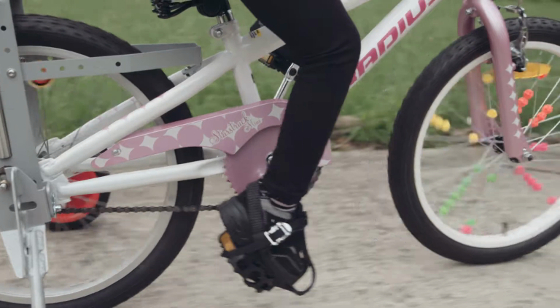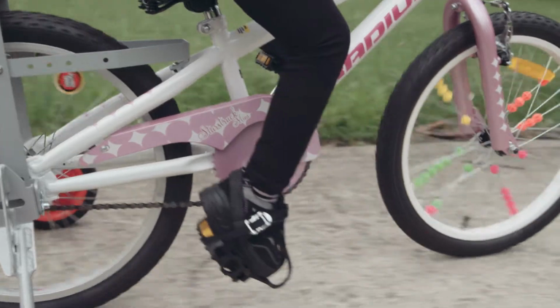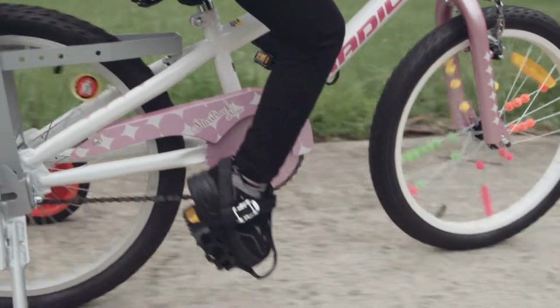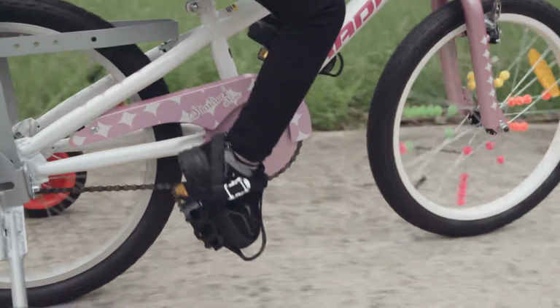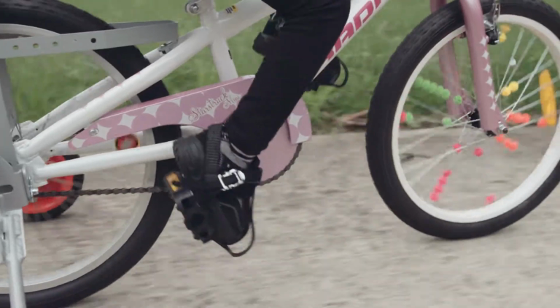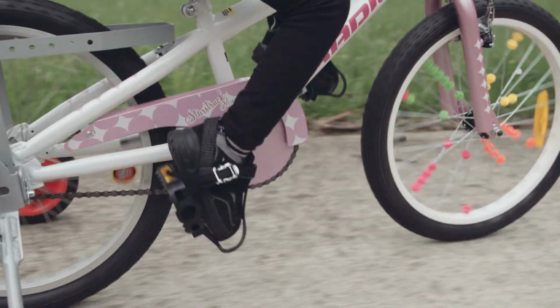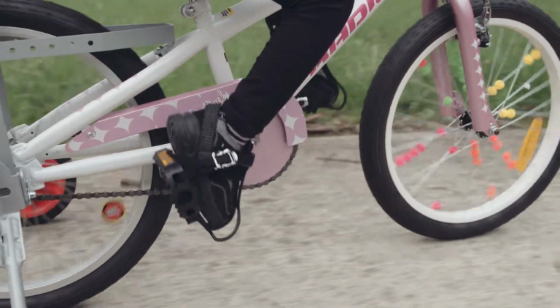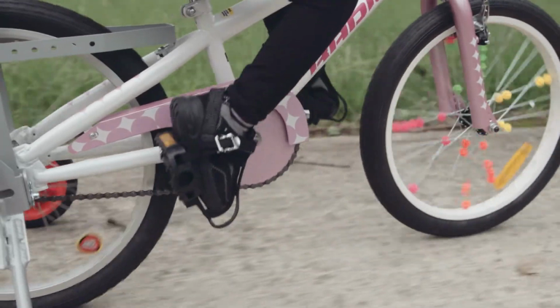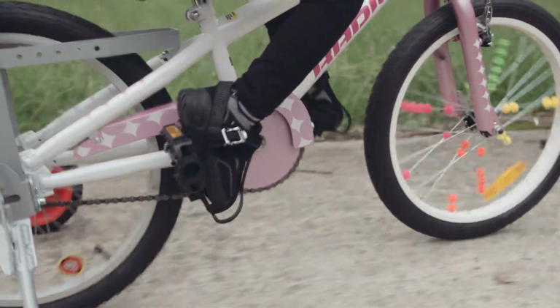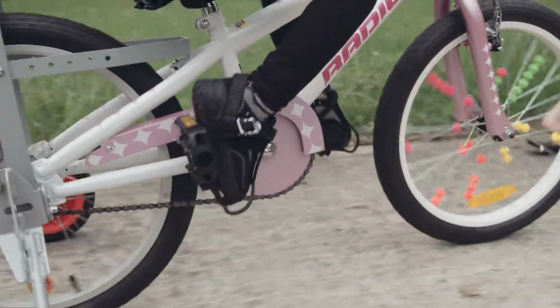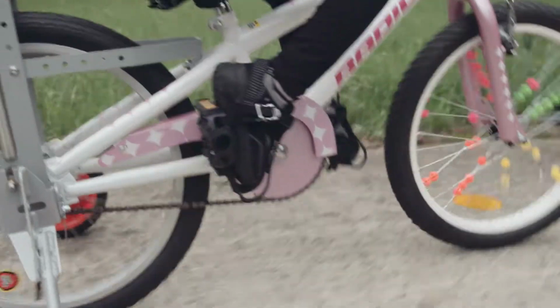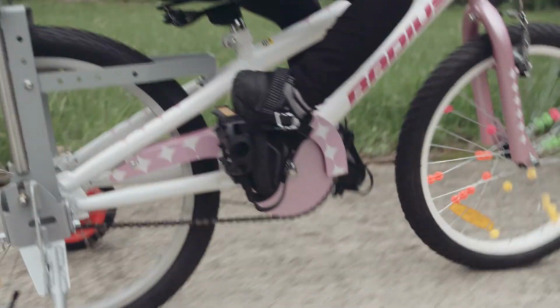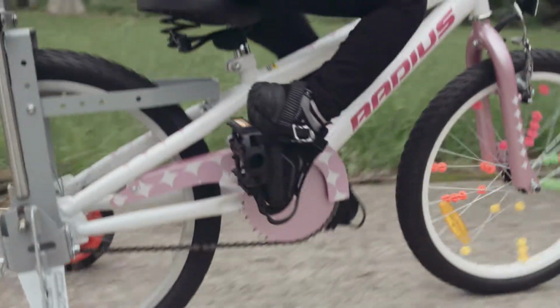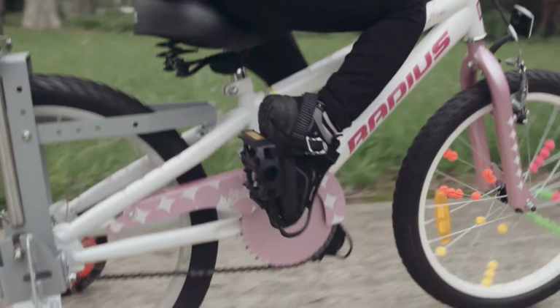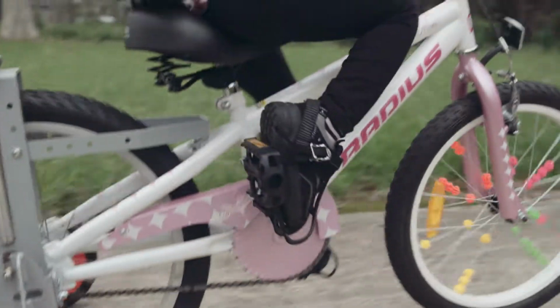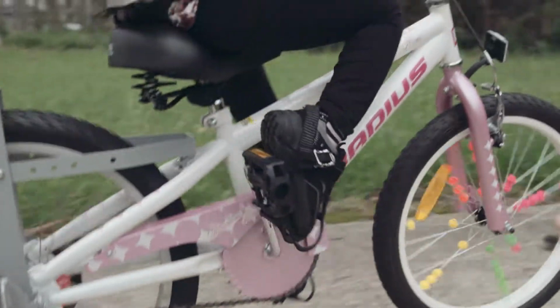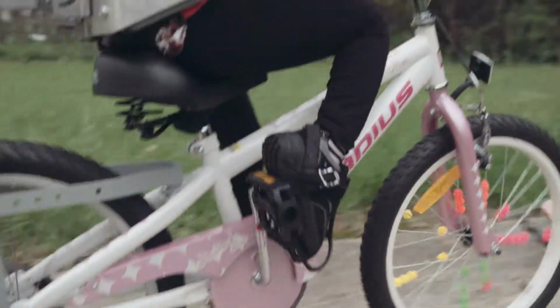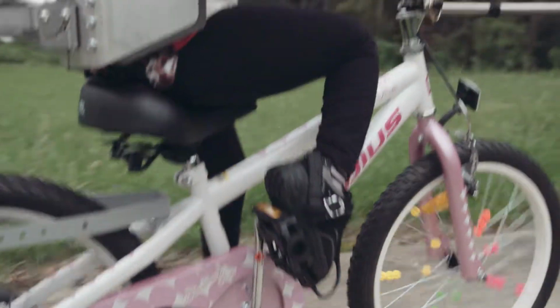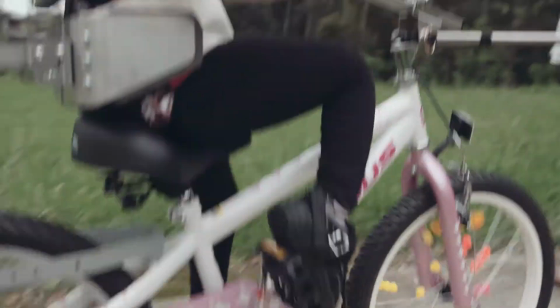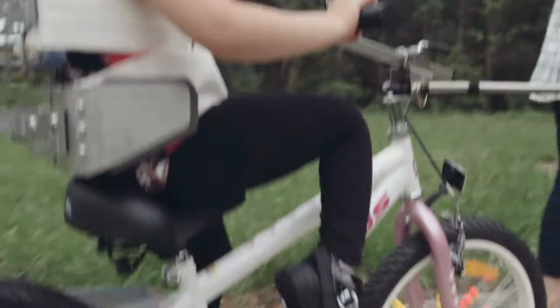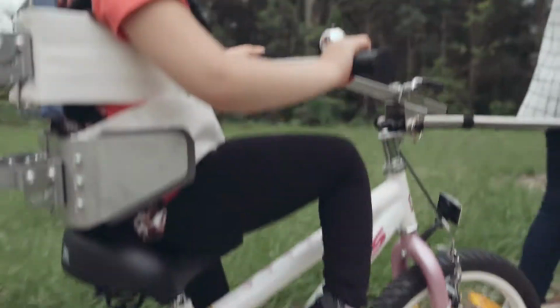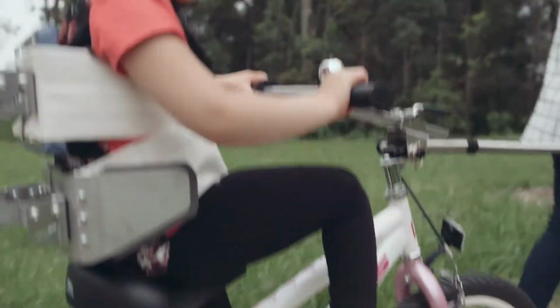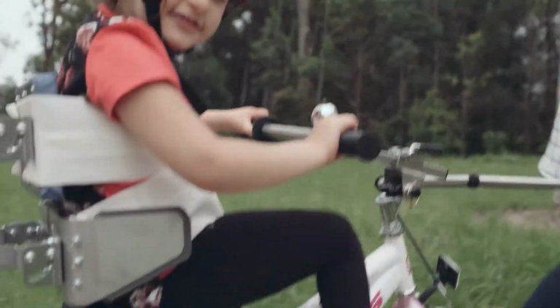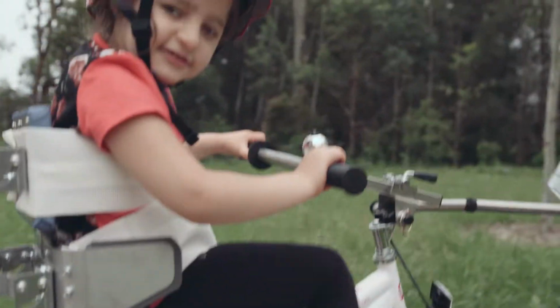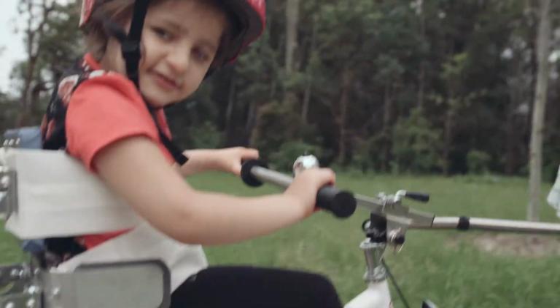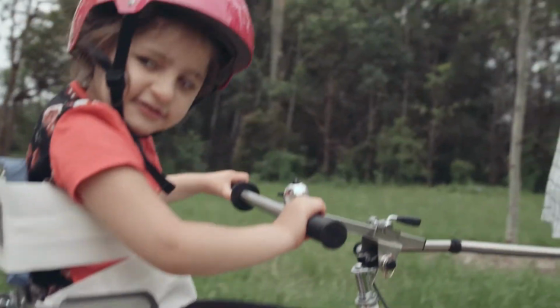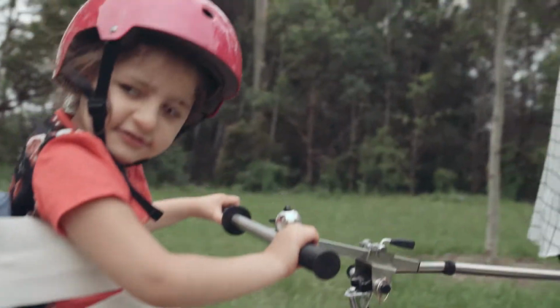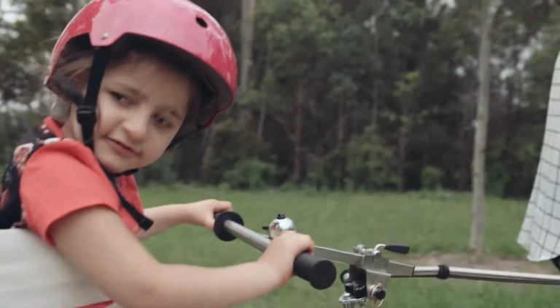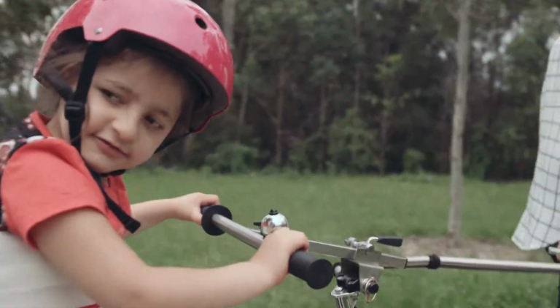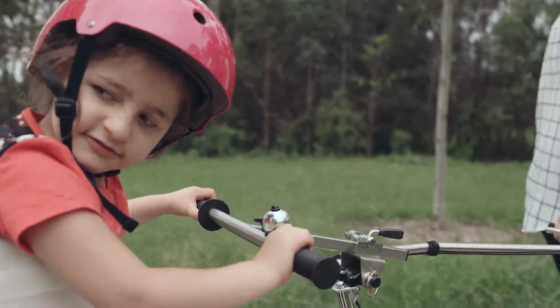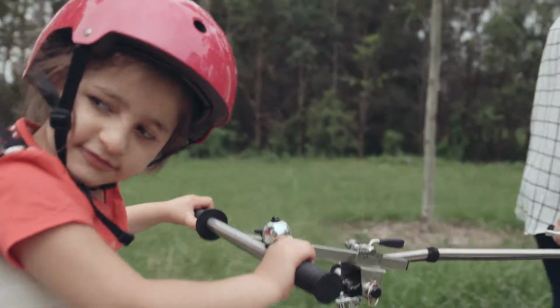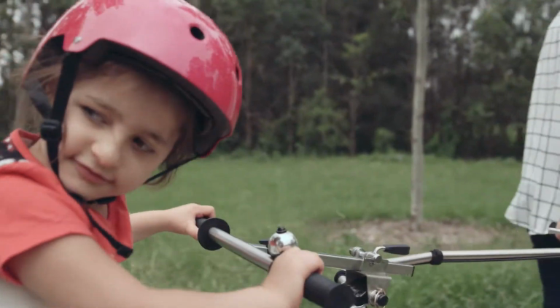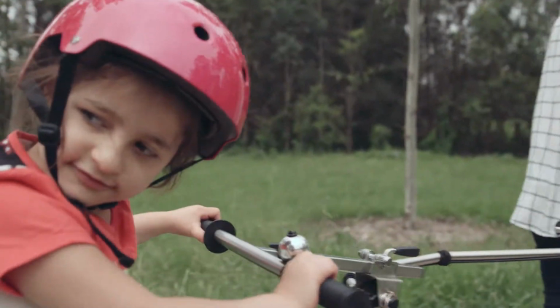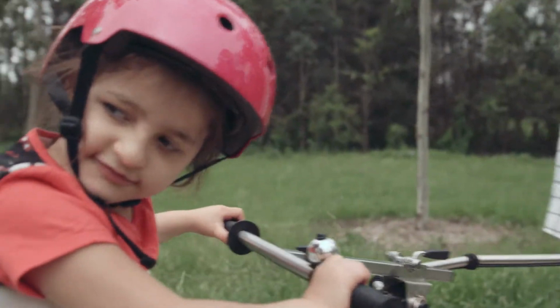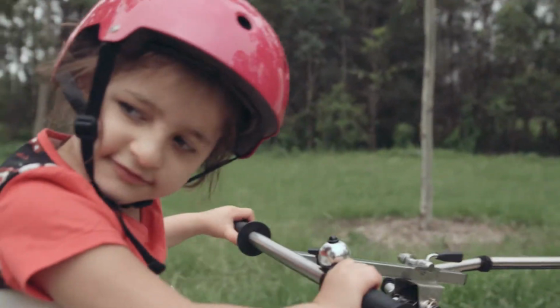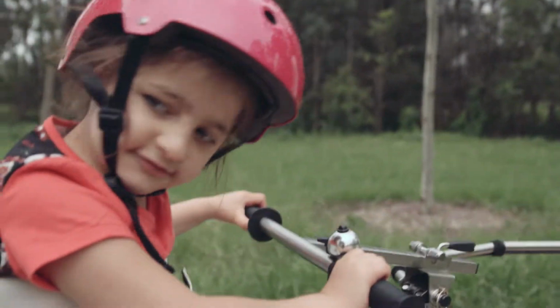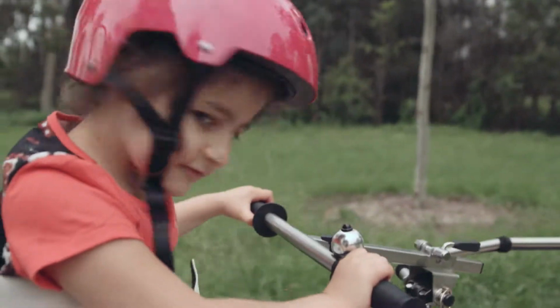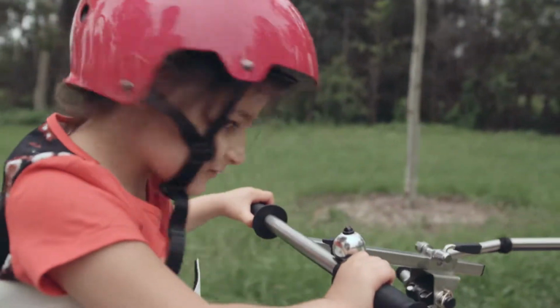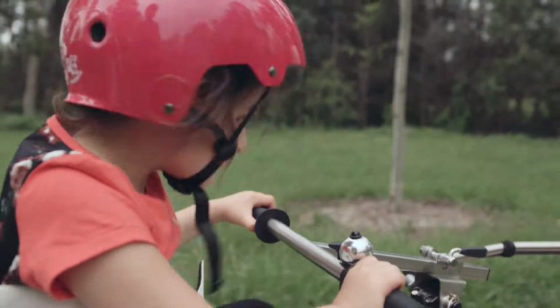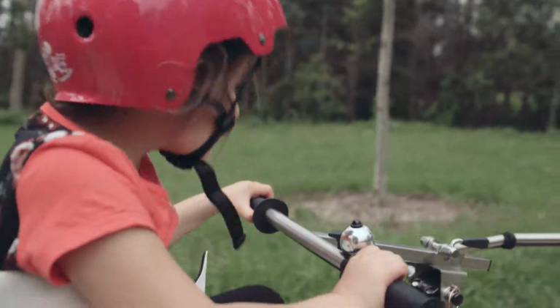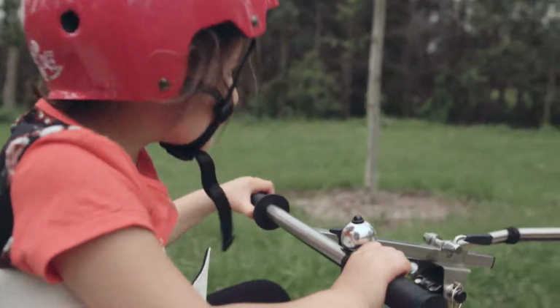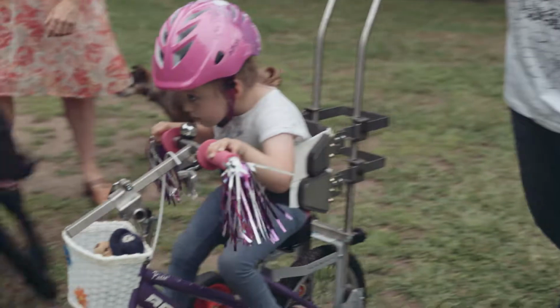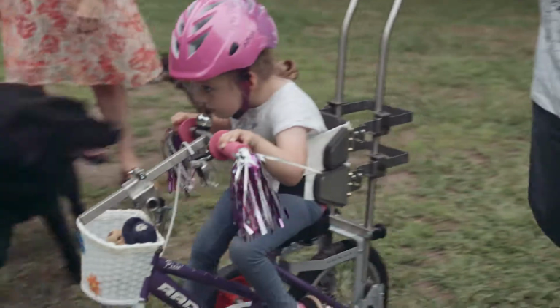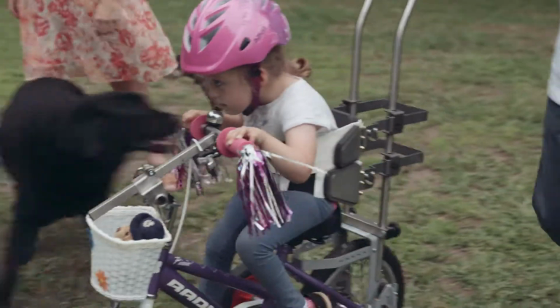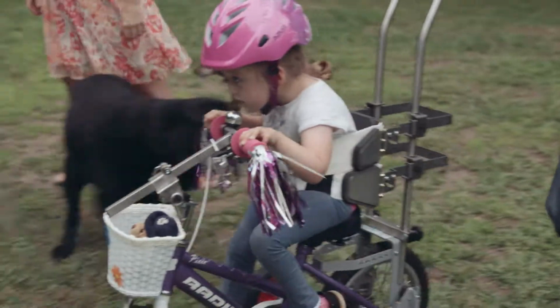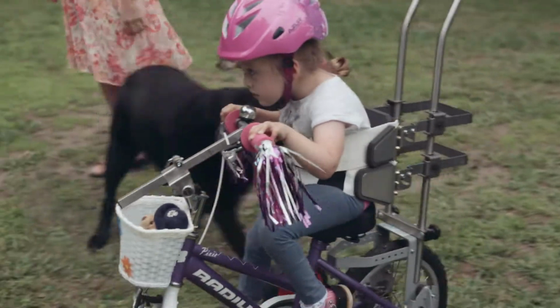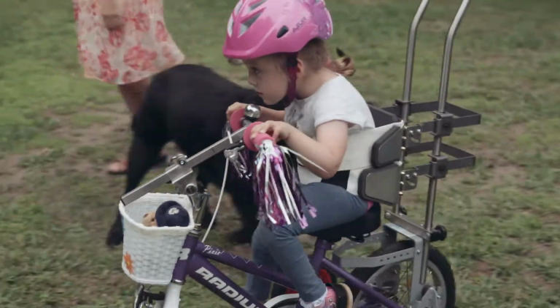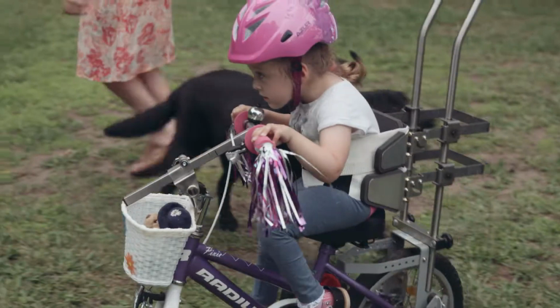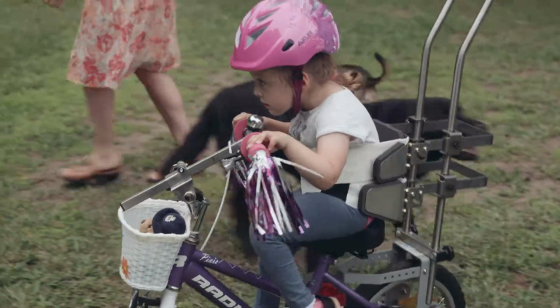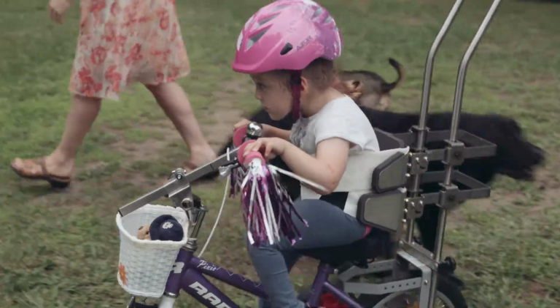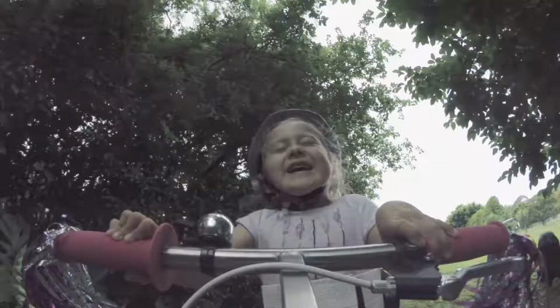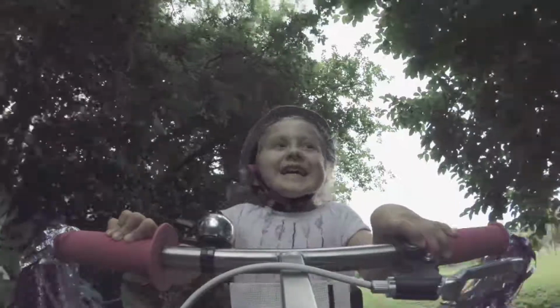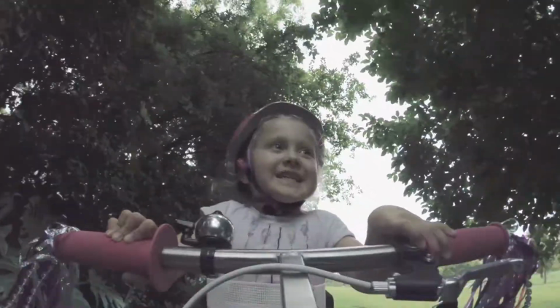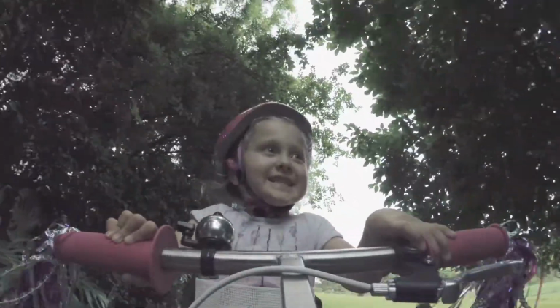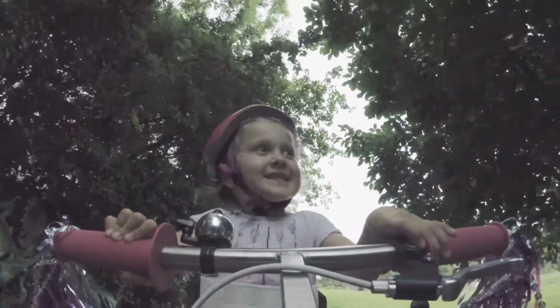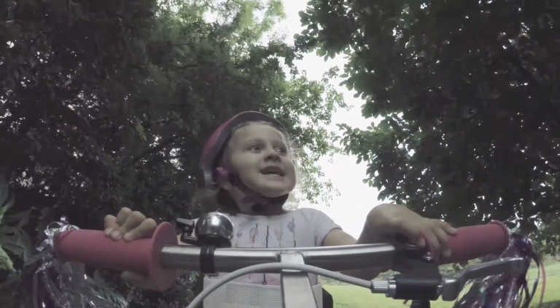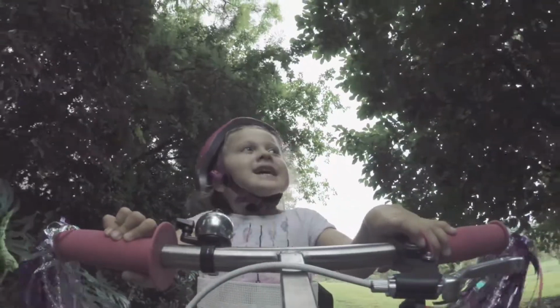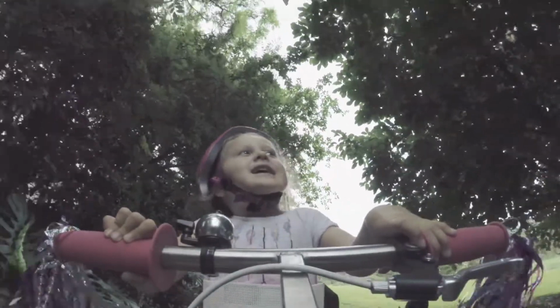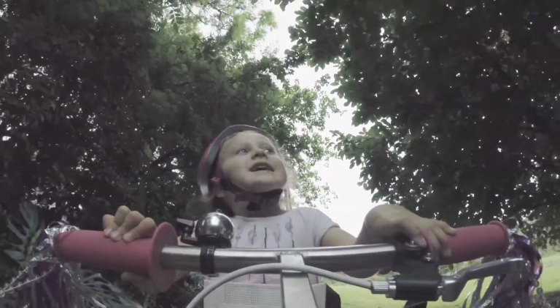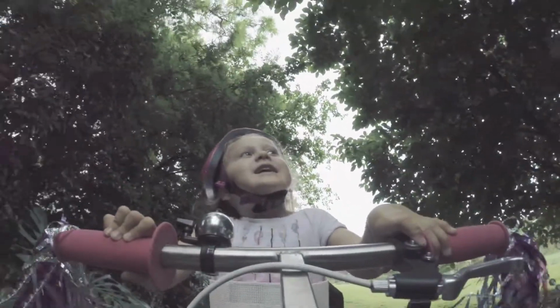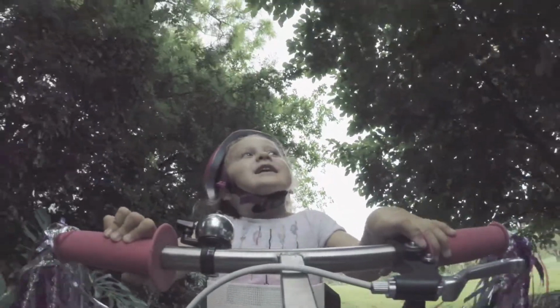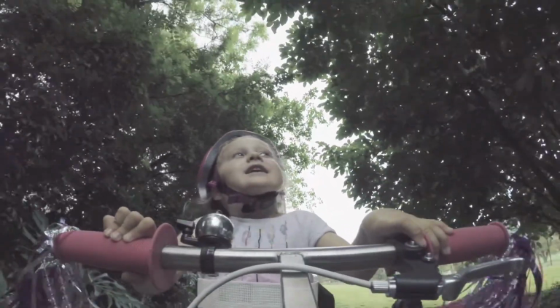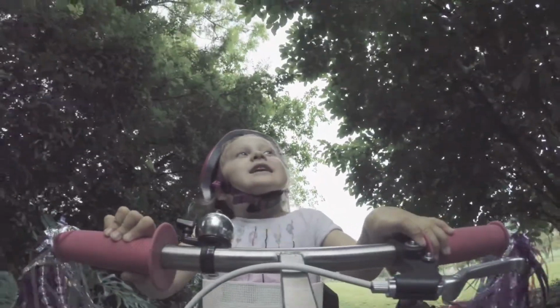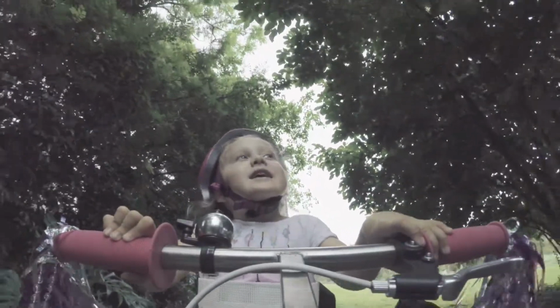Seeing a child ride for the first time is the most rewarding part of what we do. To get them onto a bike and see that smile is just amazing.